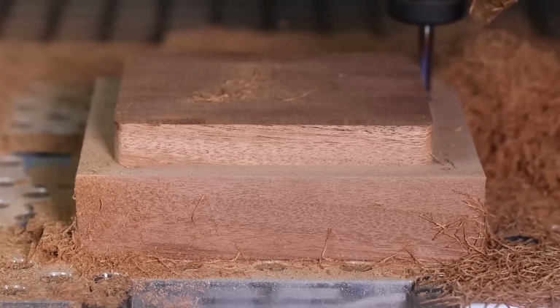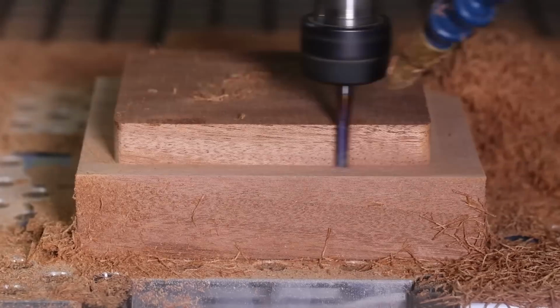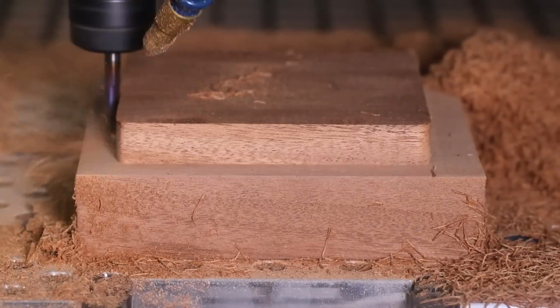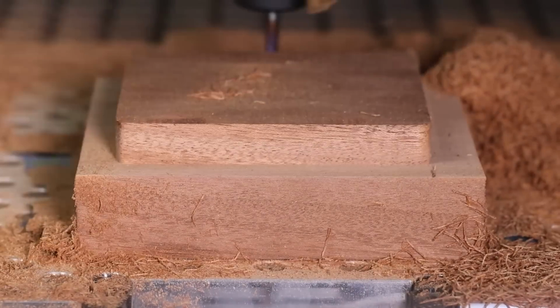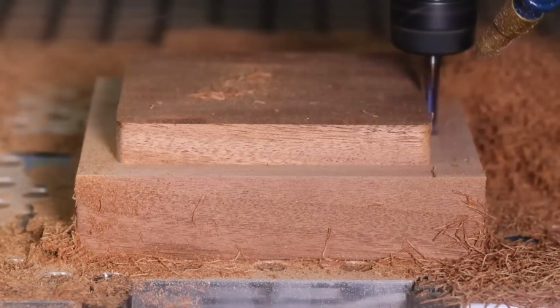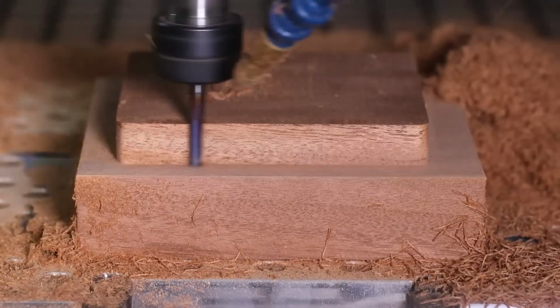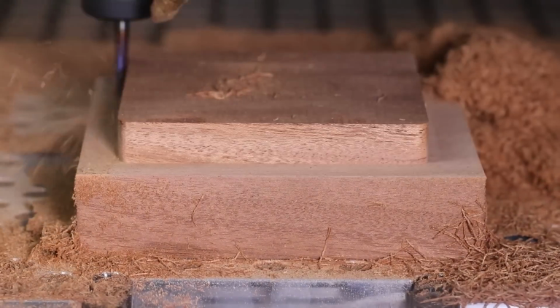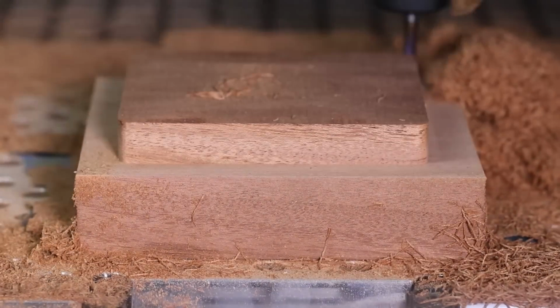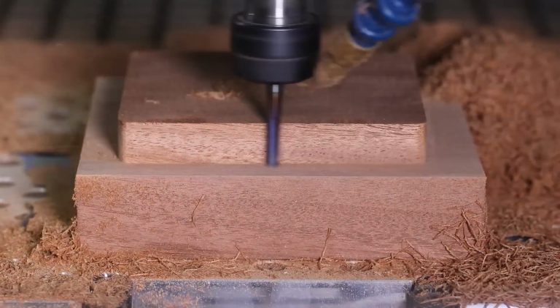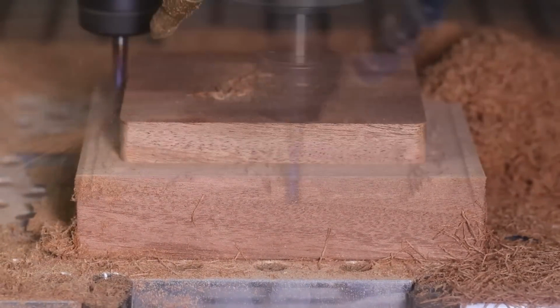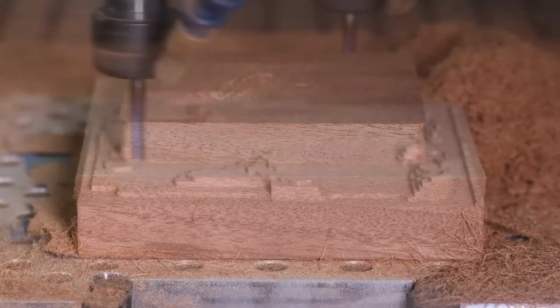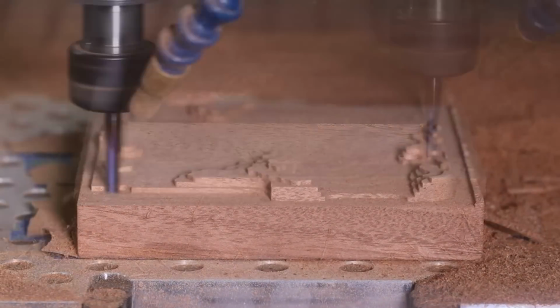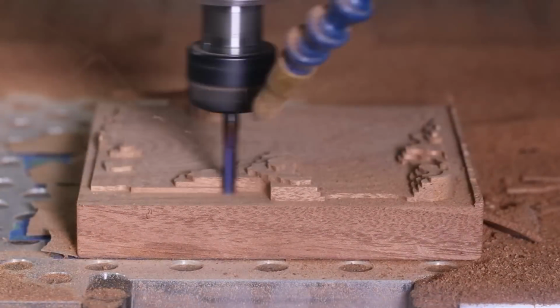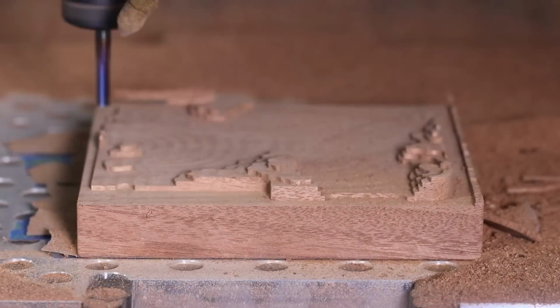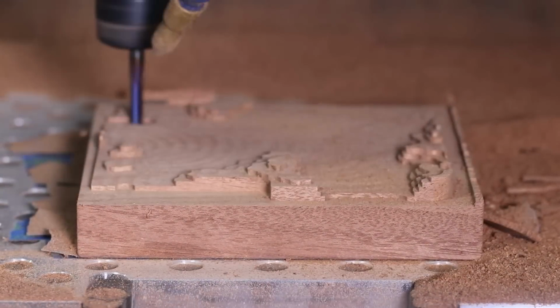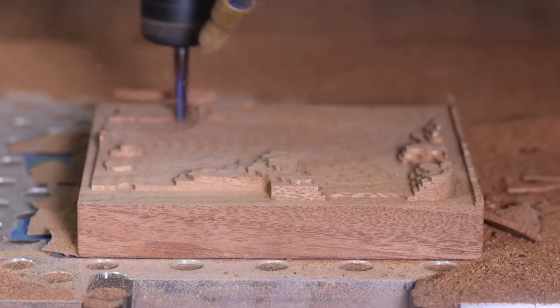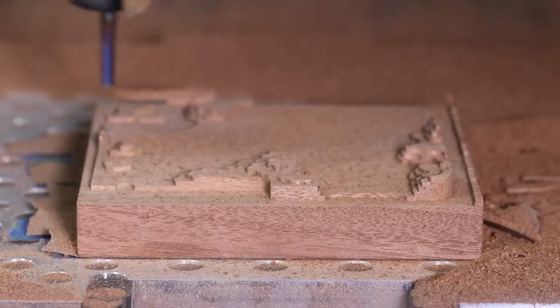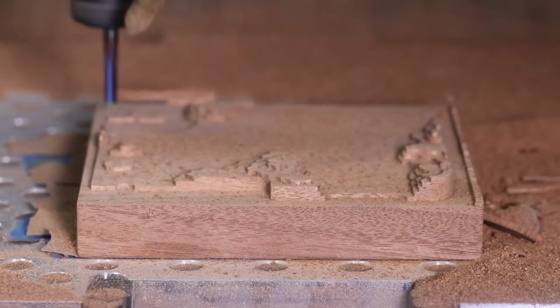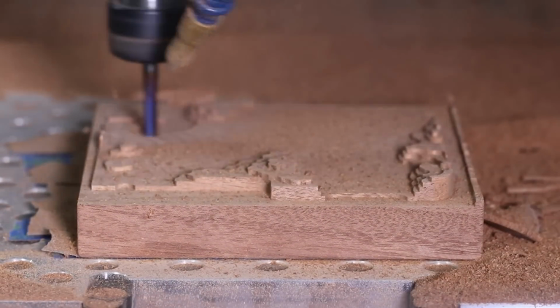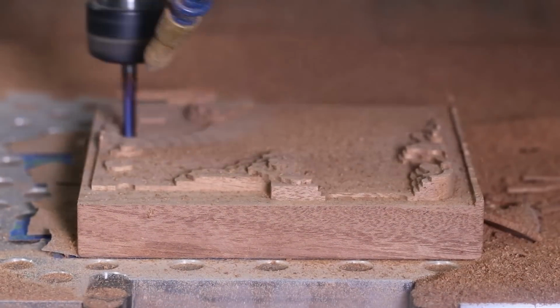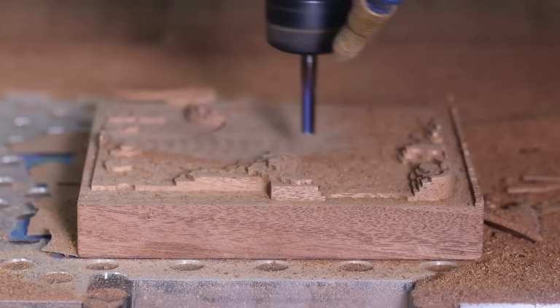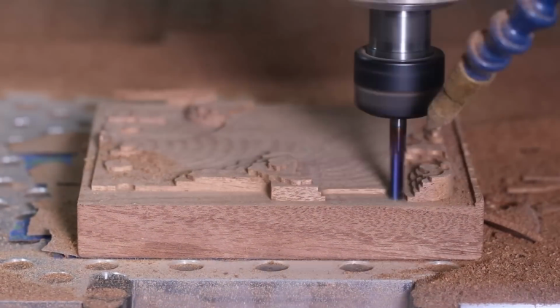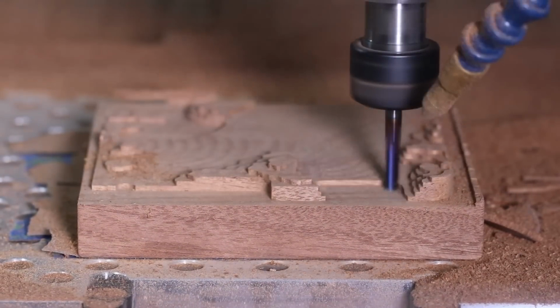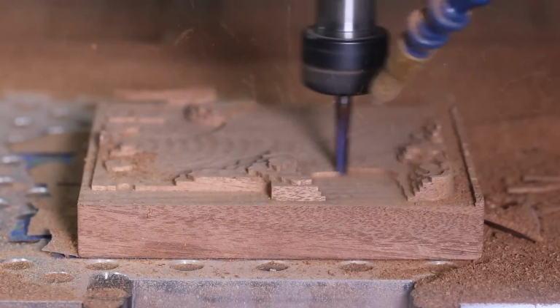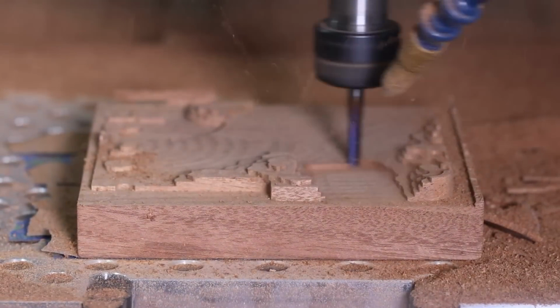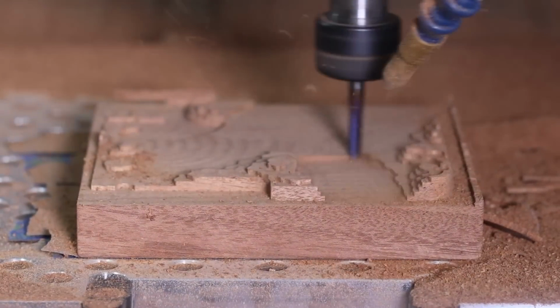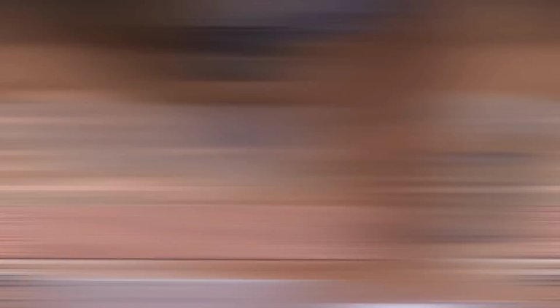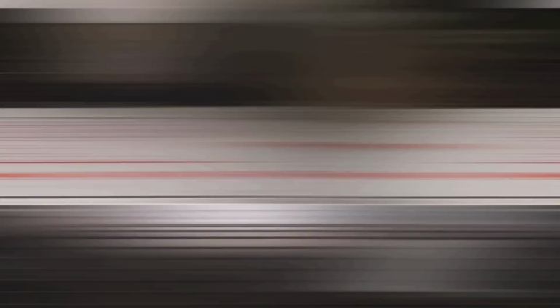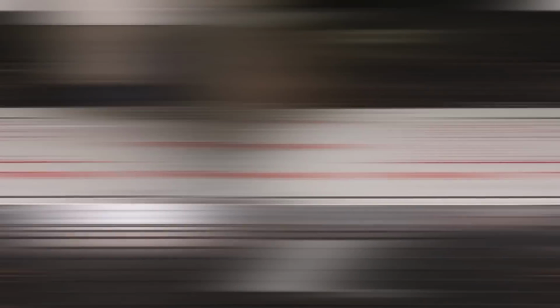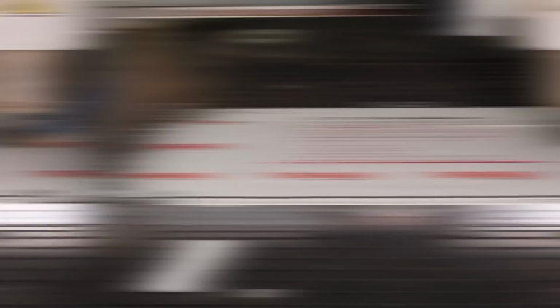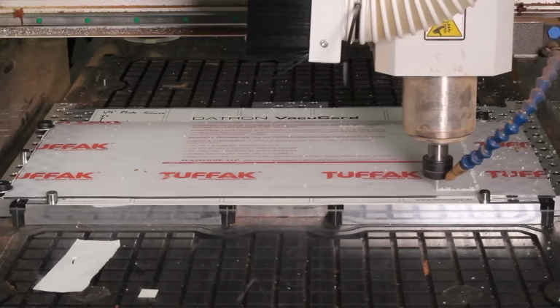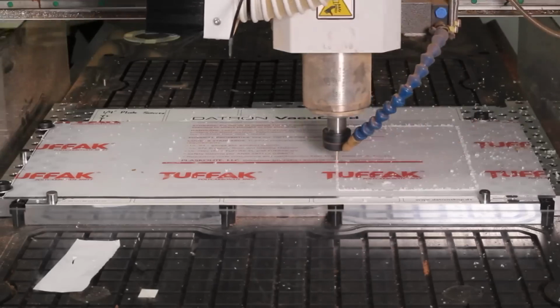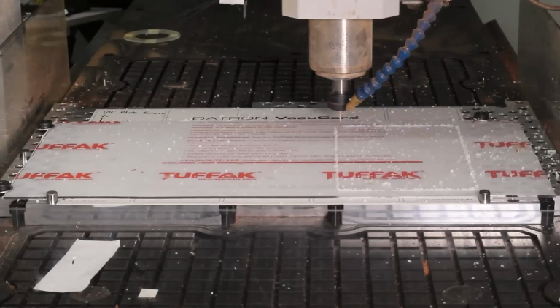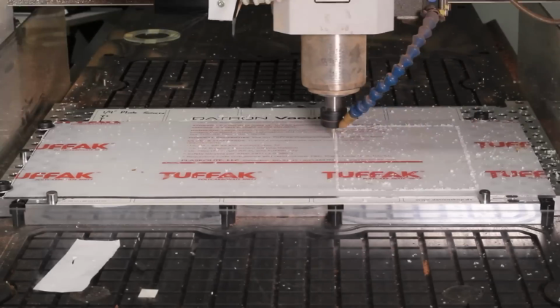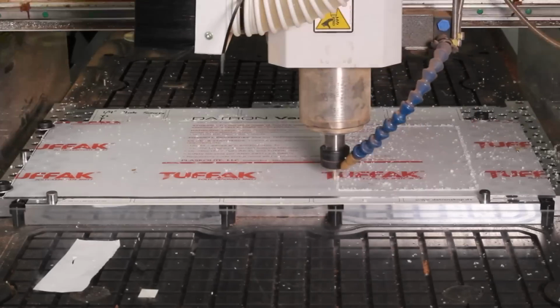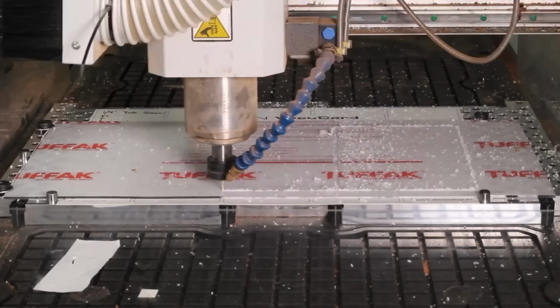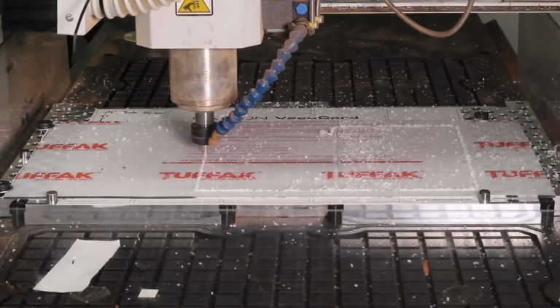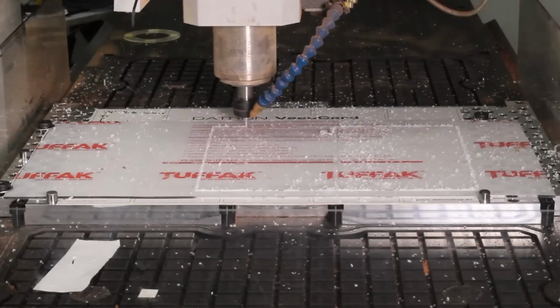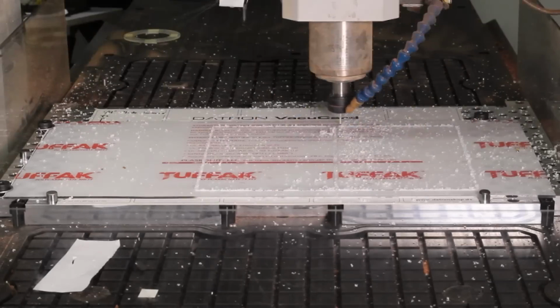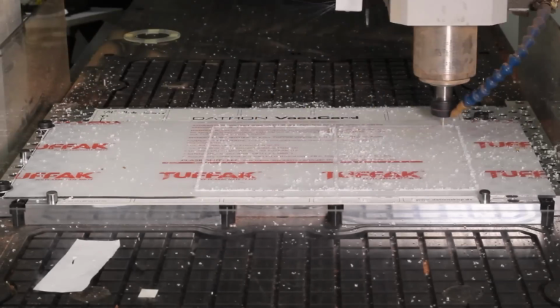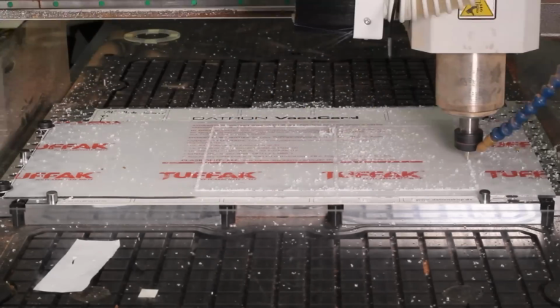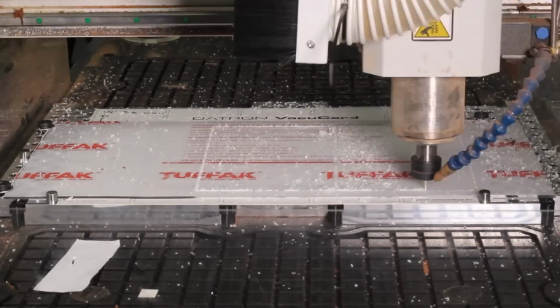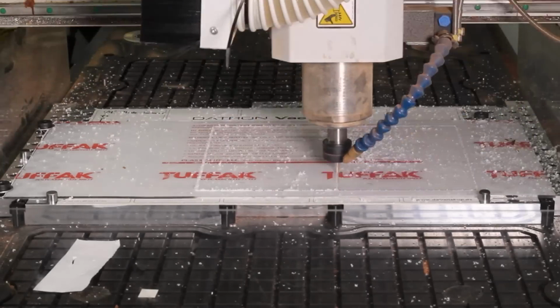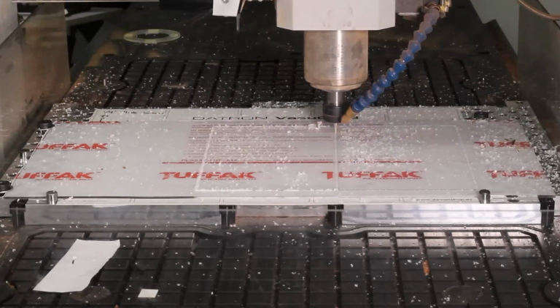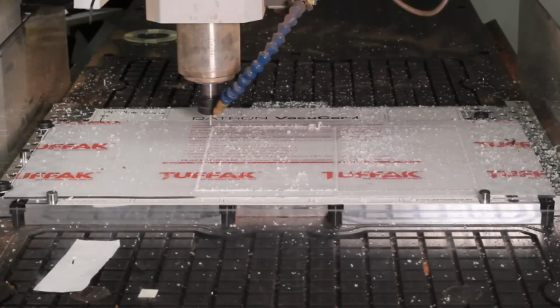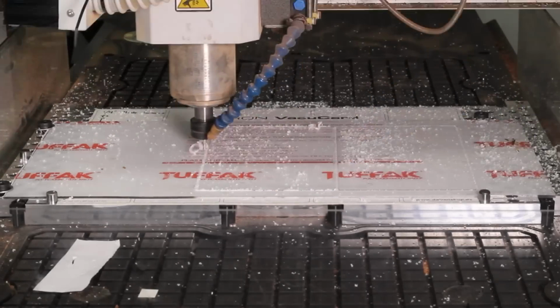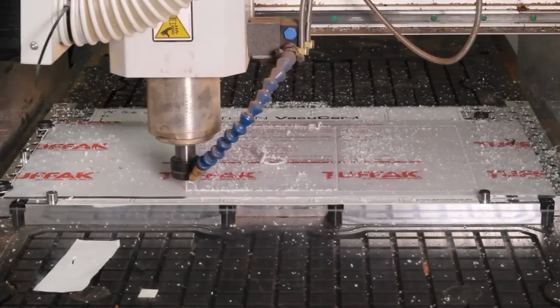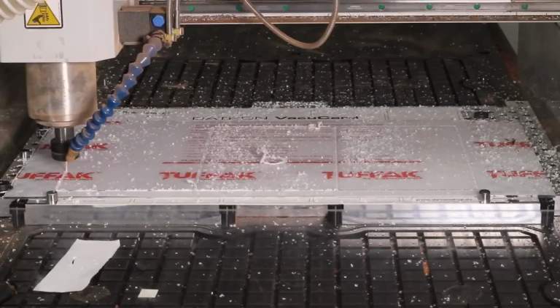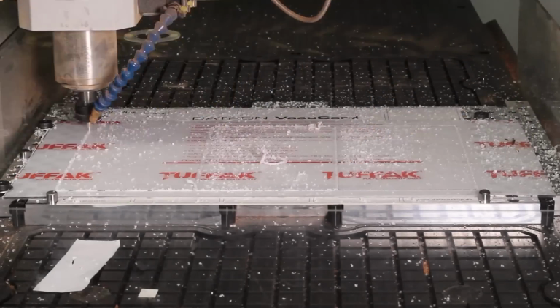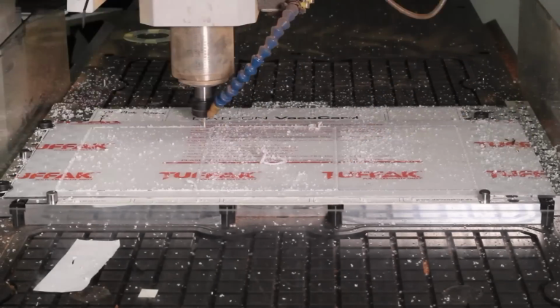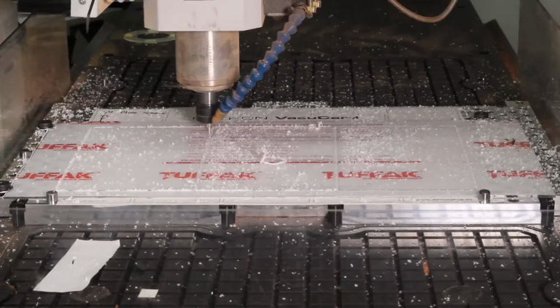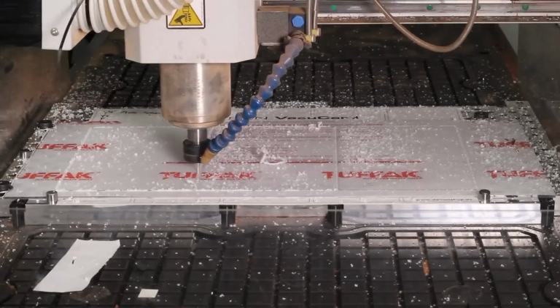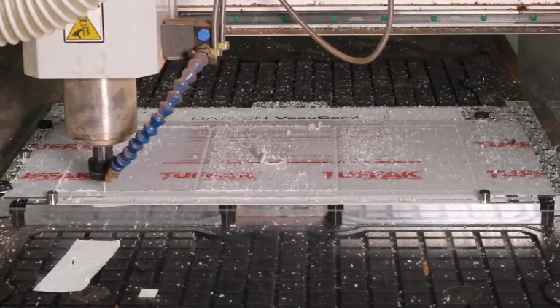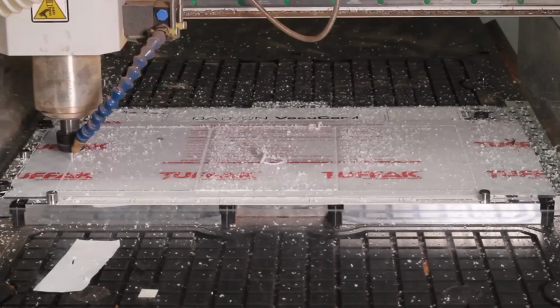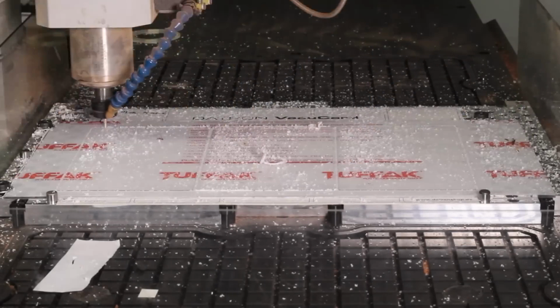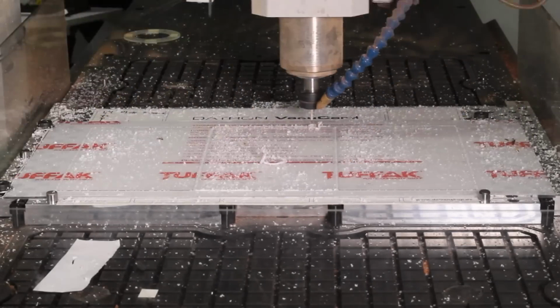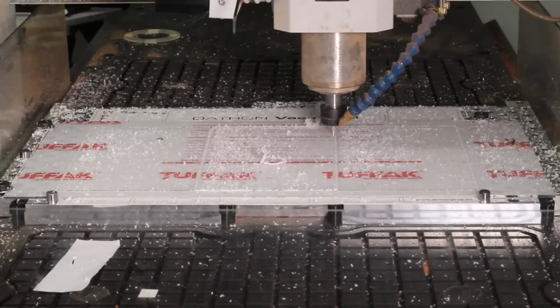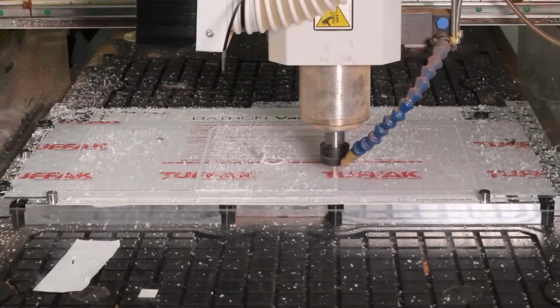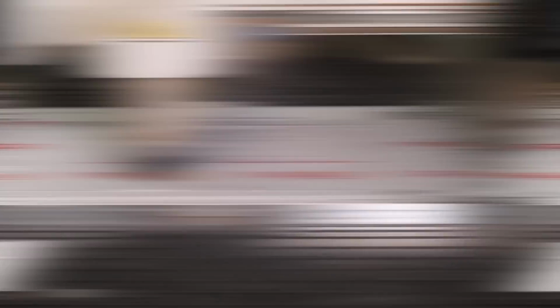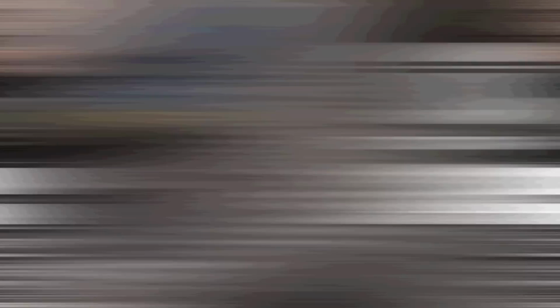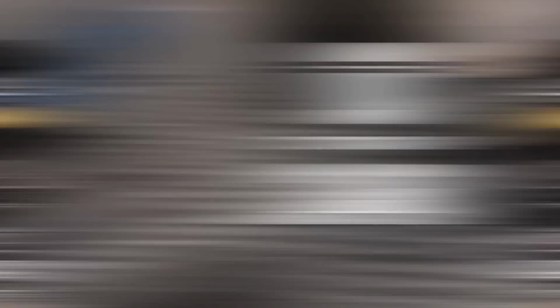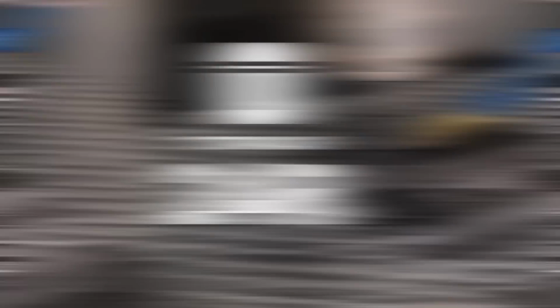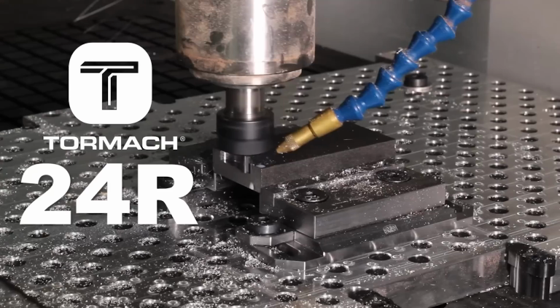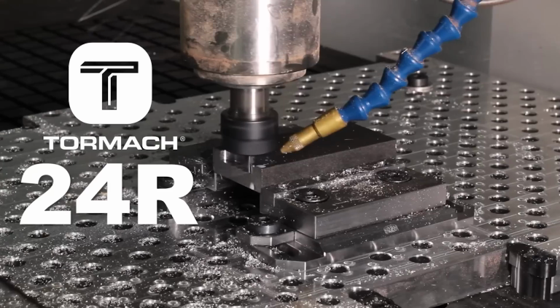Hey guys, my name is Alex and today we're going to be taking a look at Tormach's new entry into the prosumer router market, the Tormach 24R.